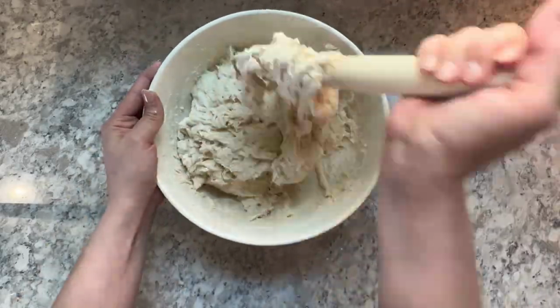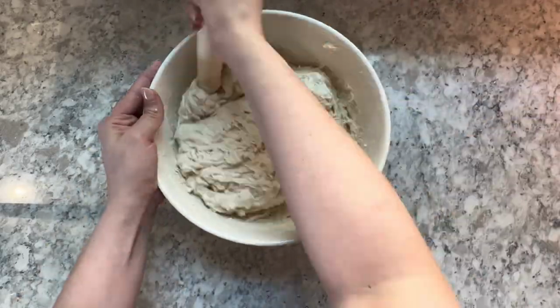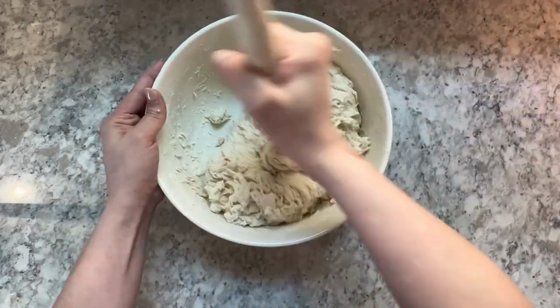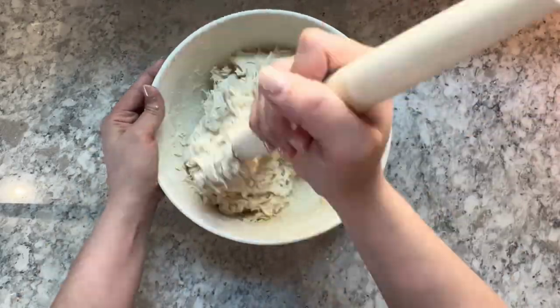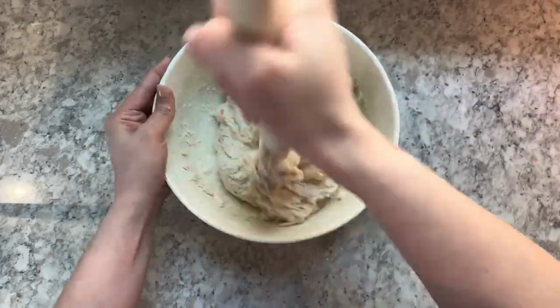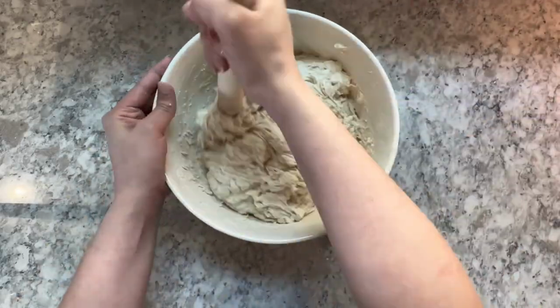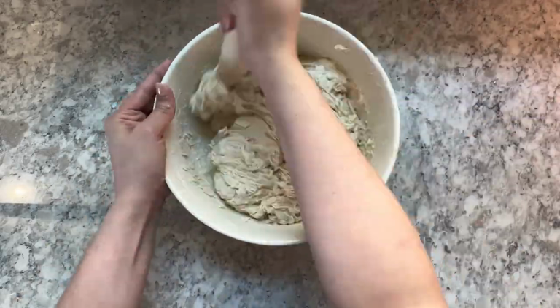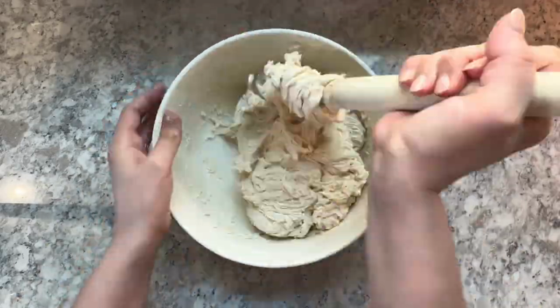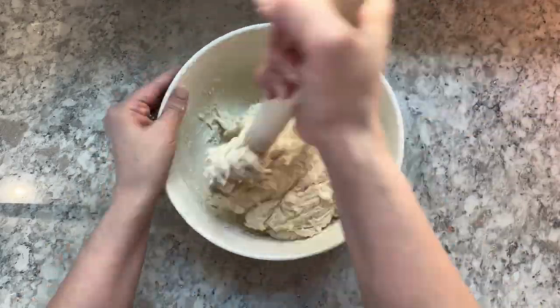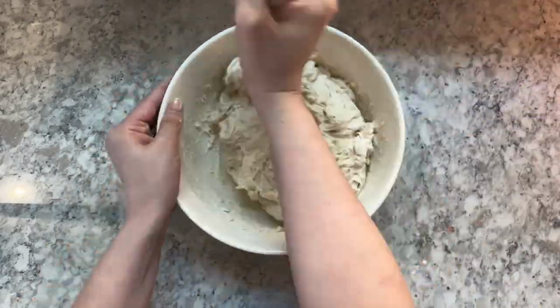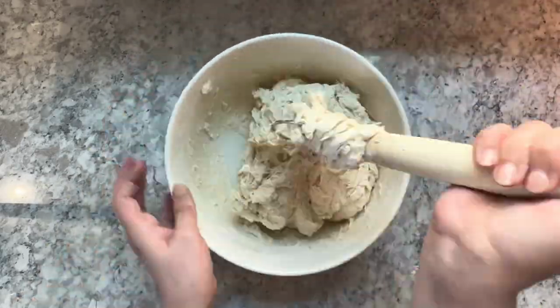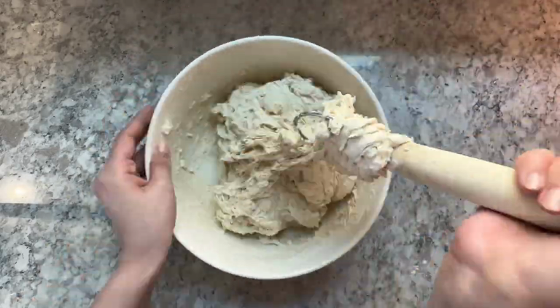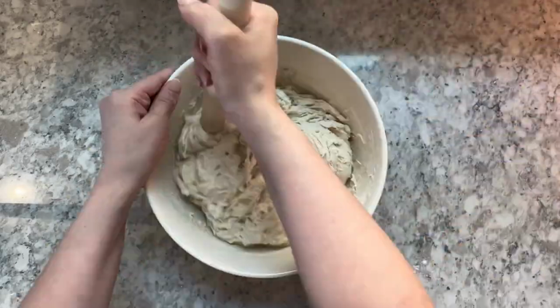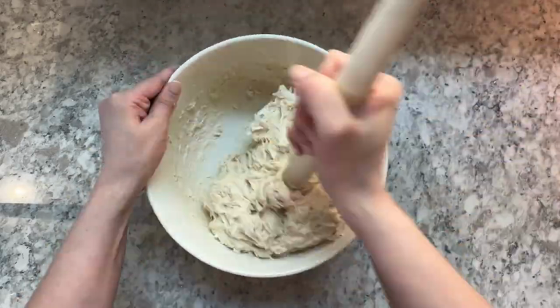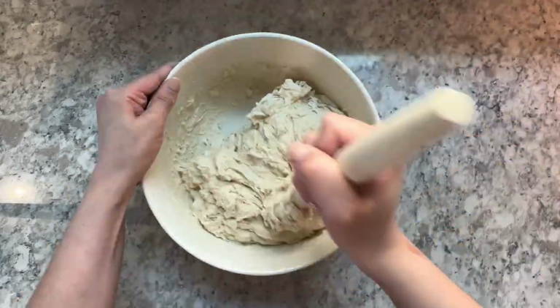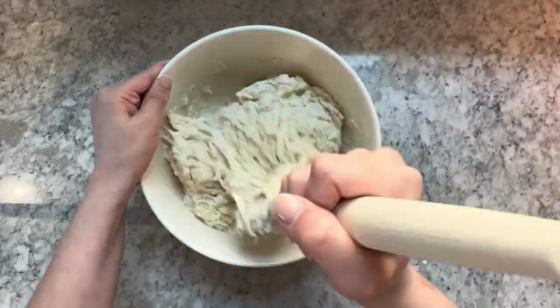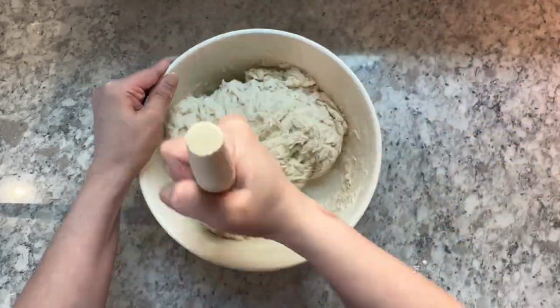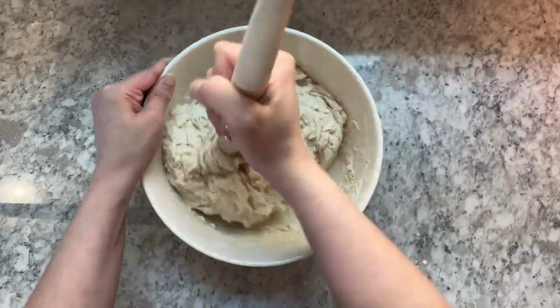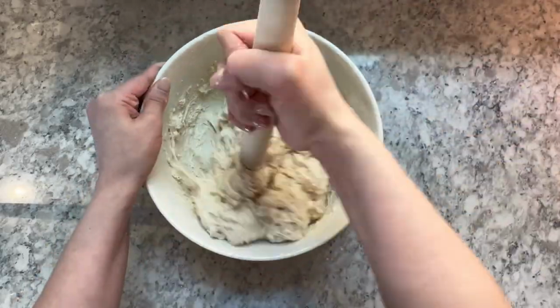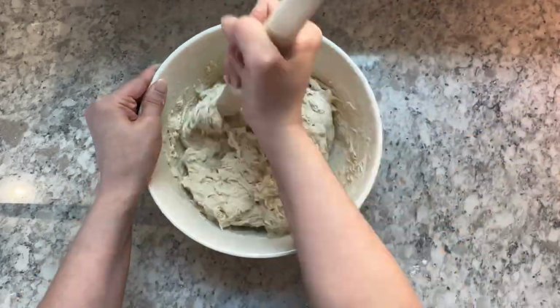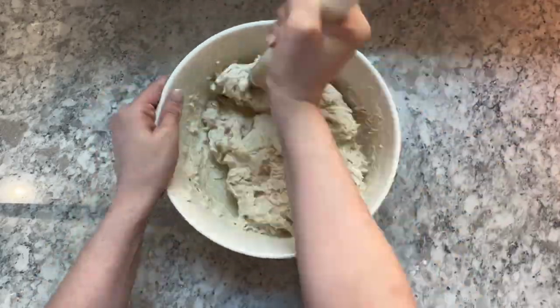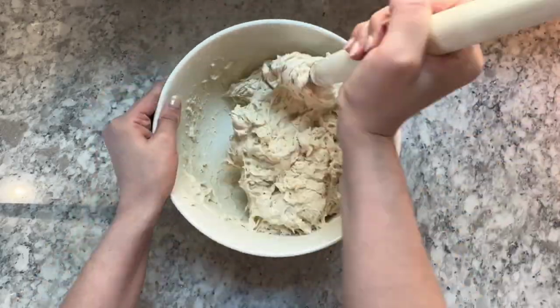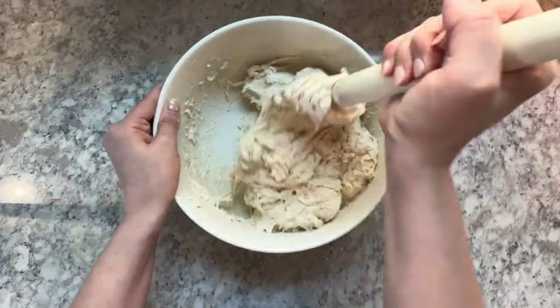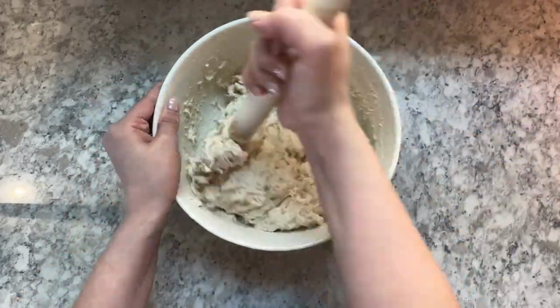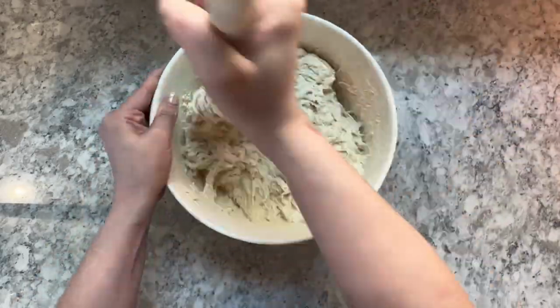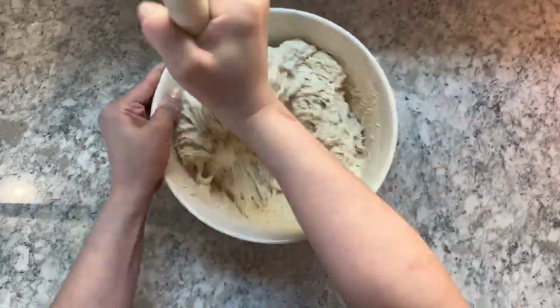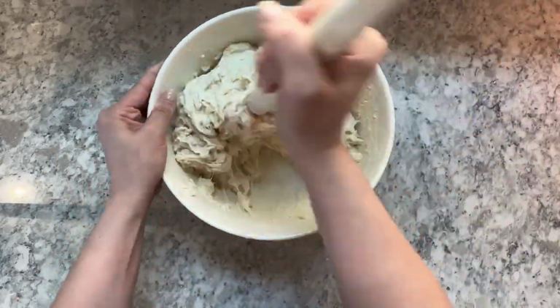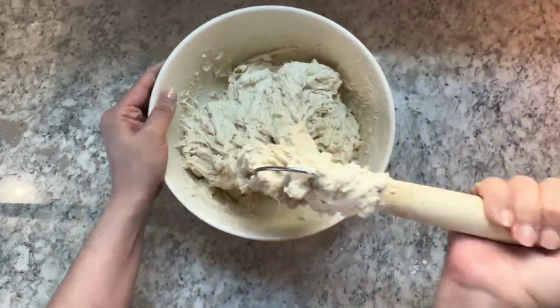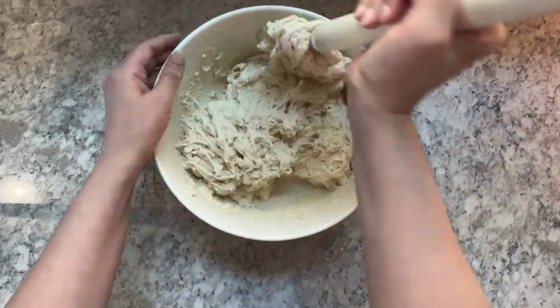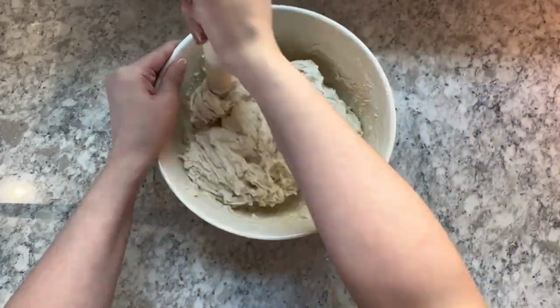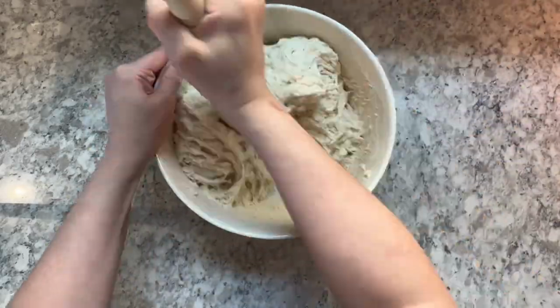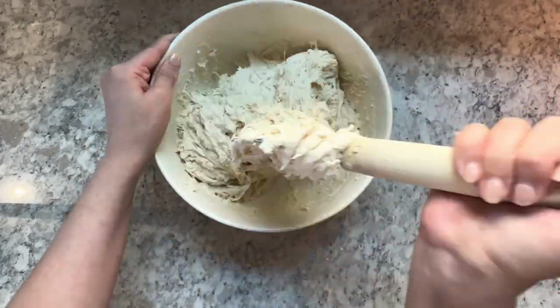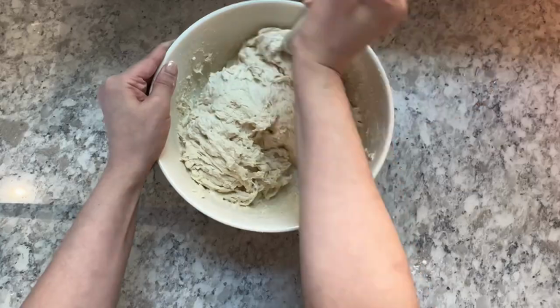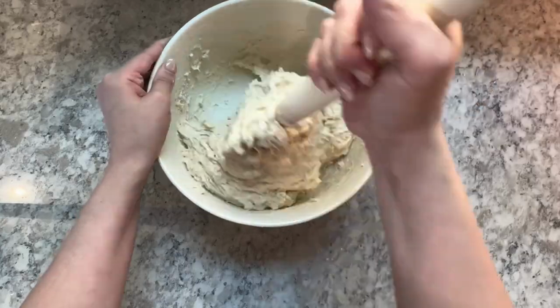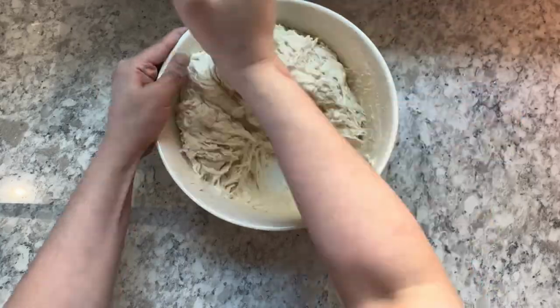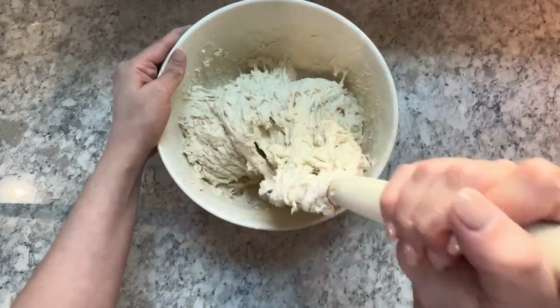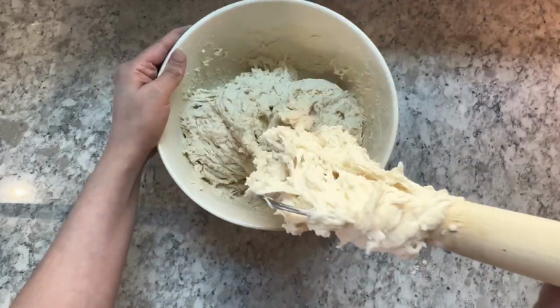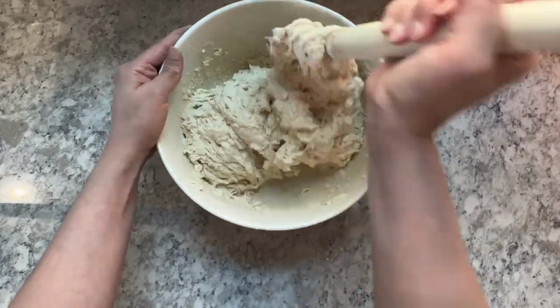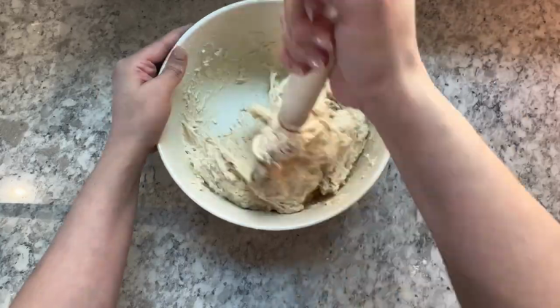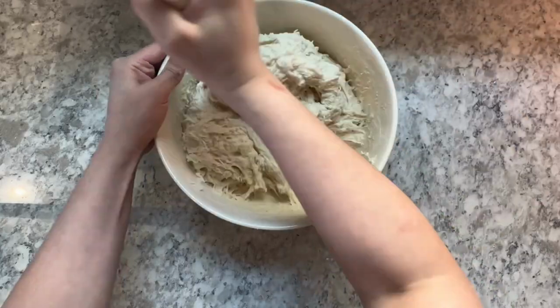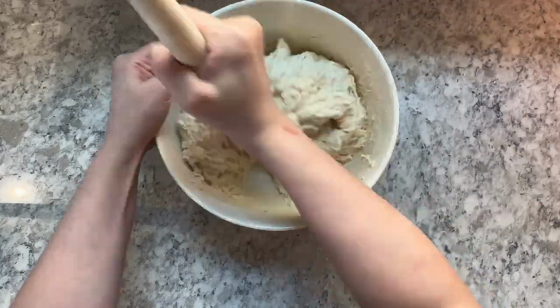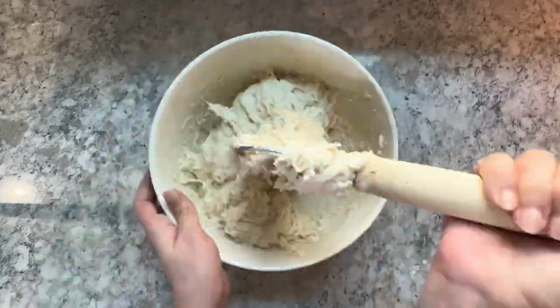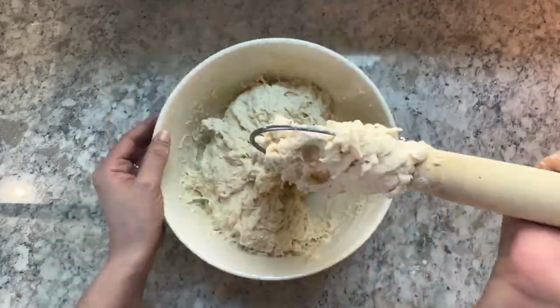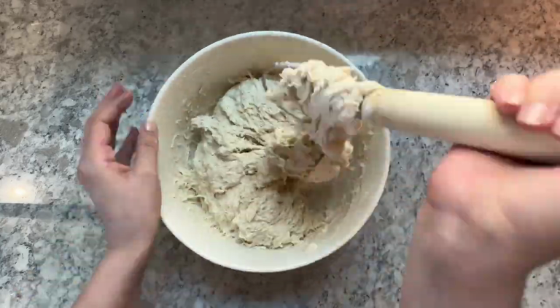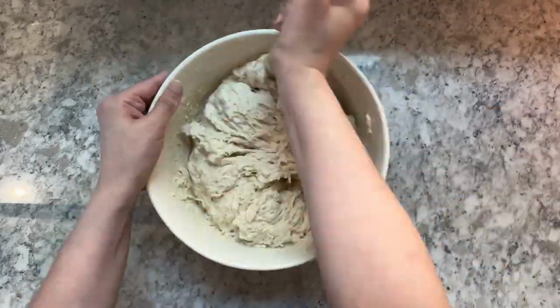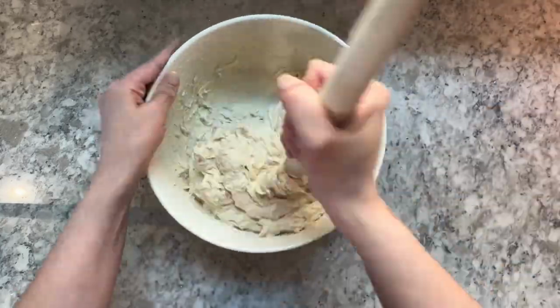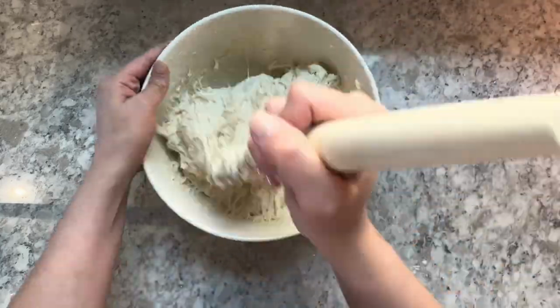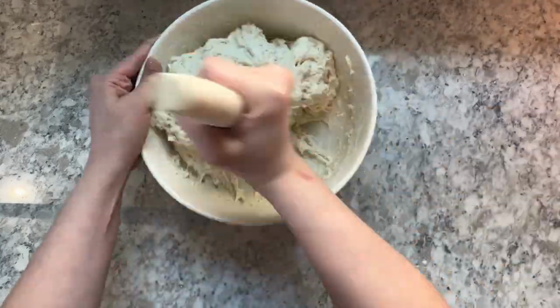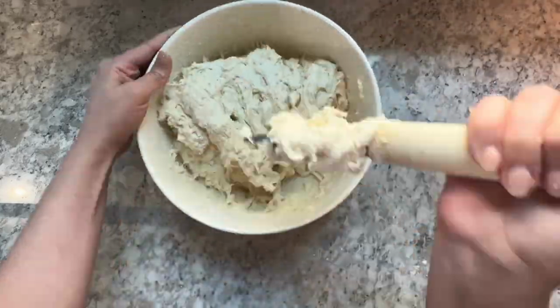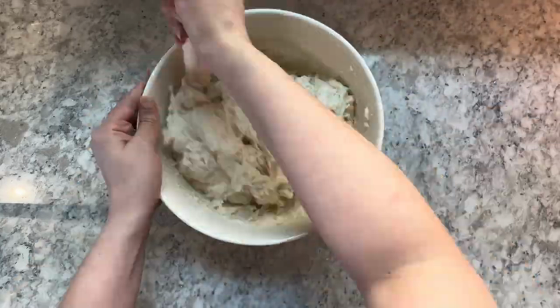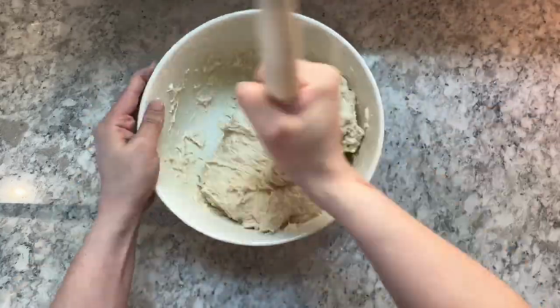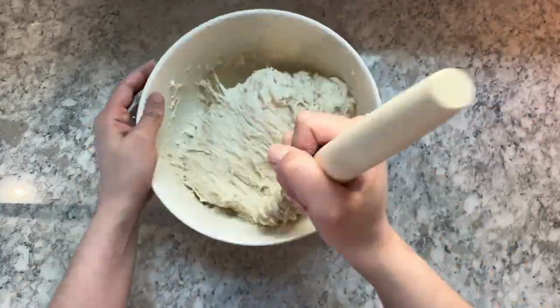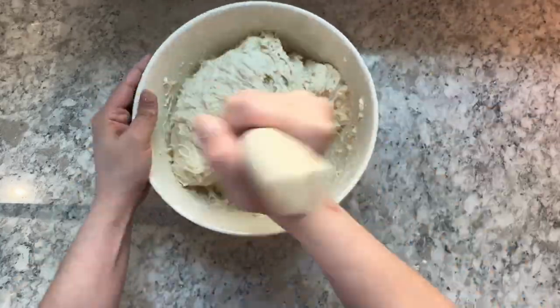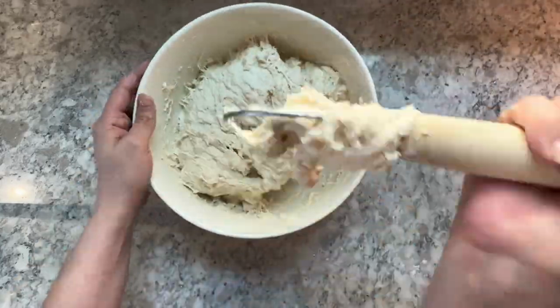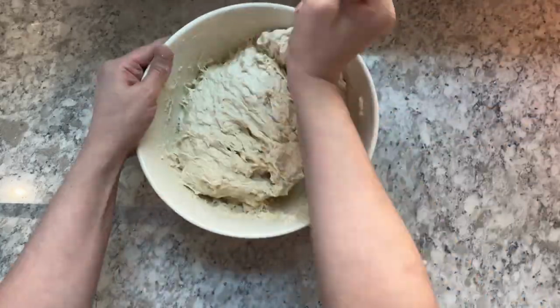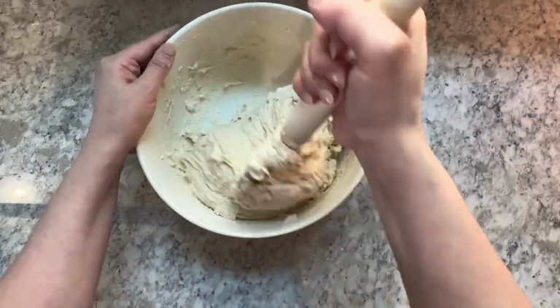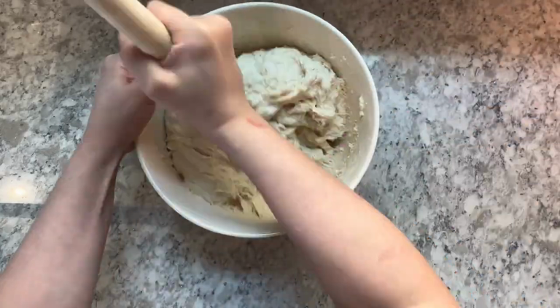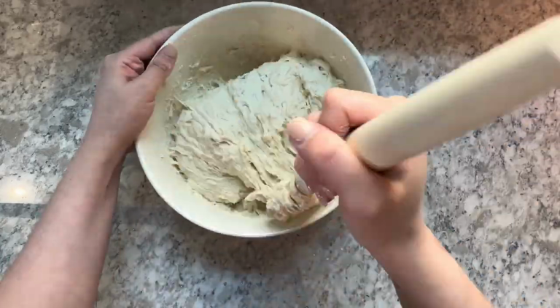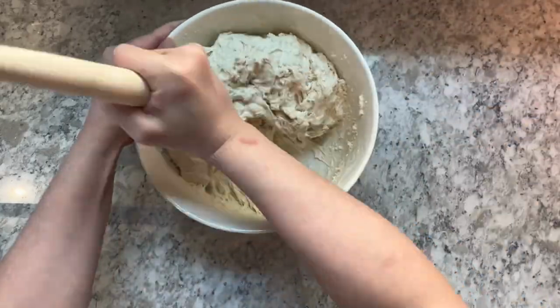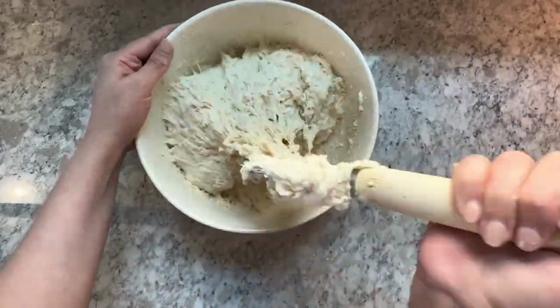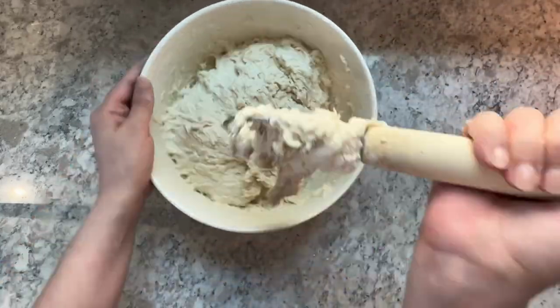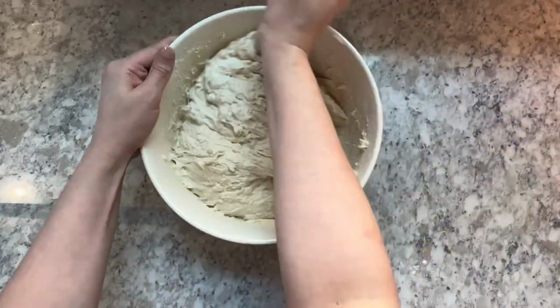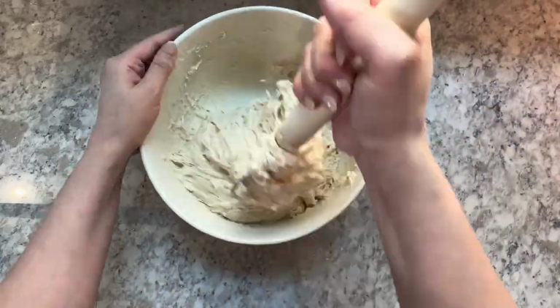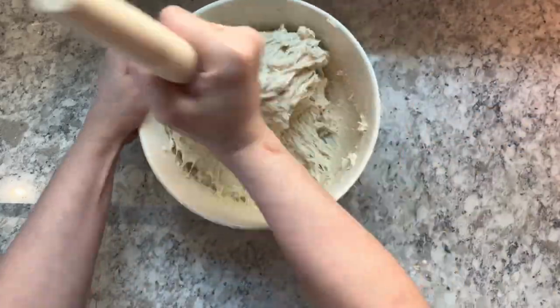After you have all of your flour fully hydrated, cover your bowl with a damp towel and let it rest for one hour.